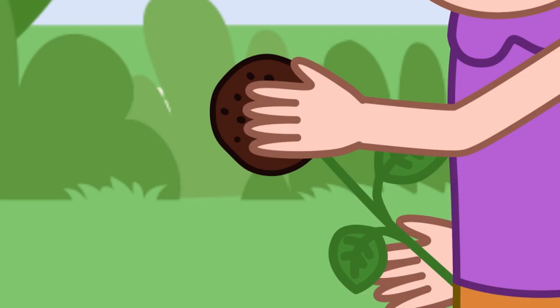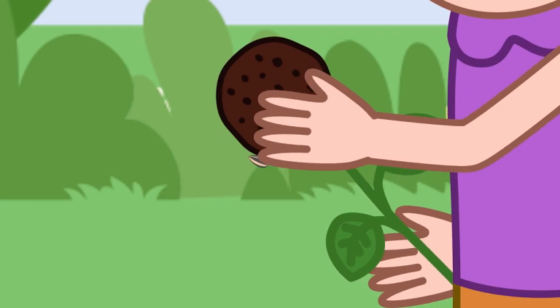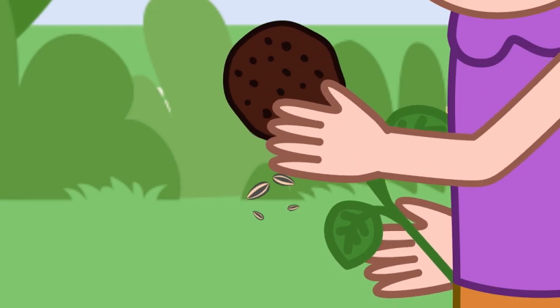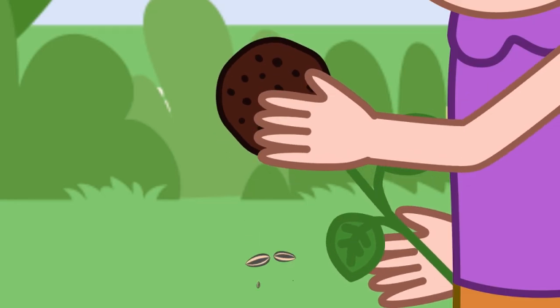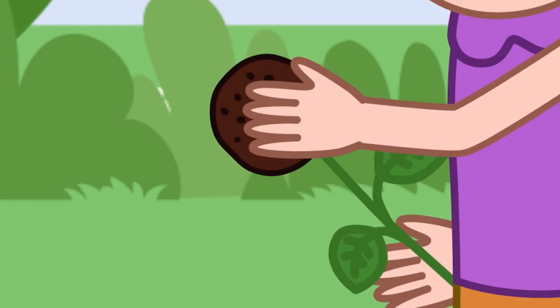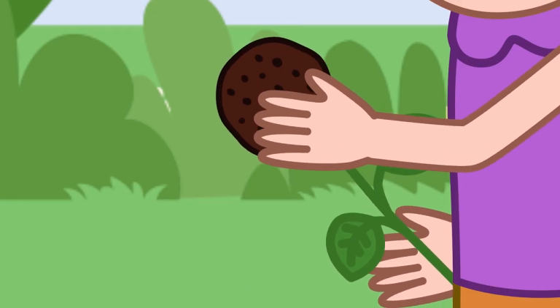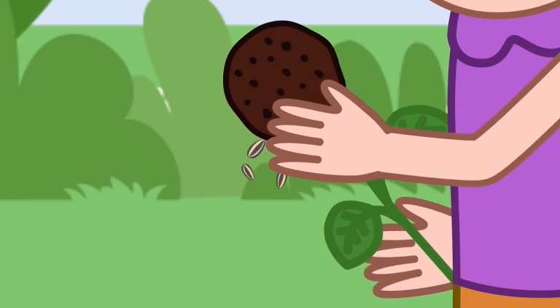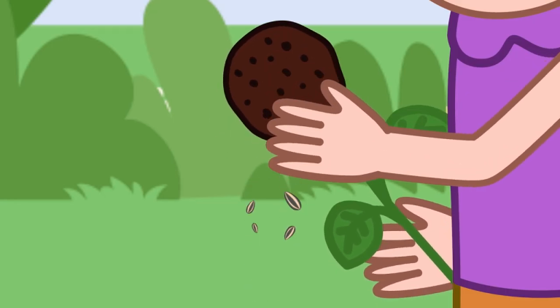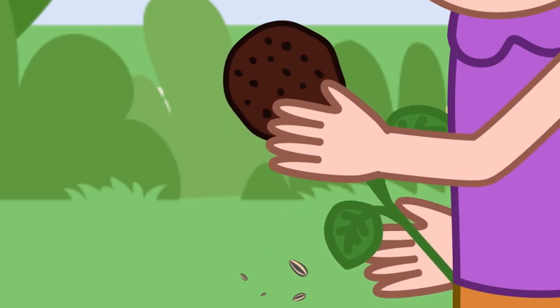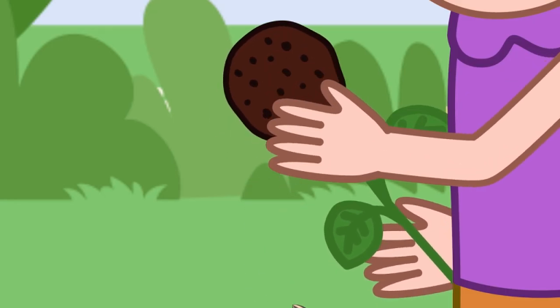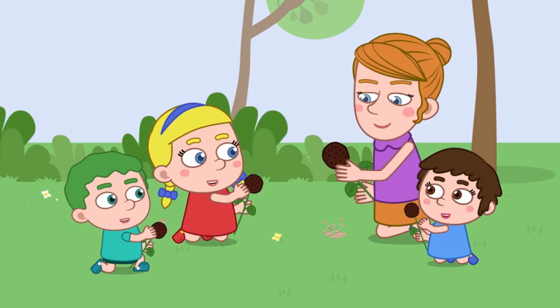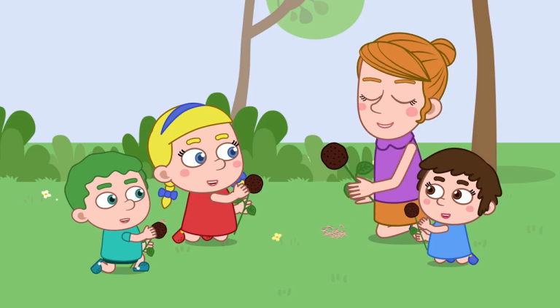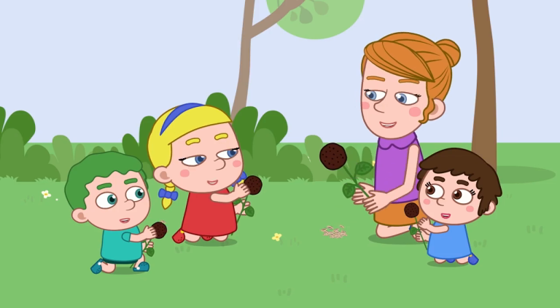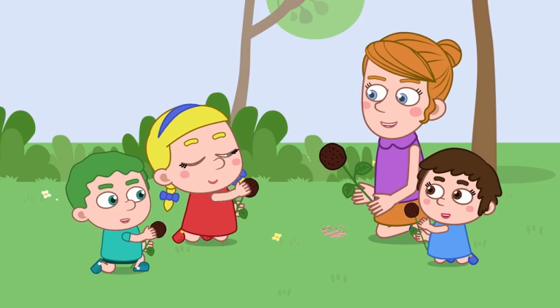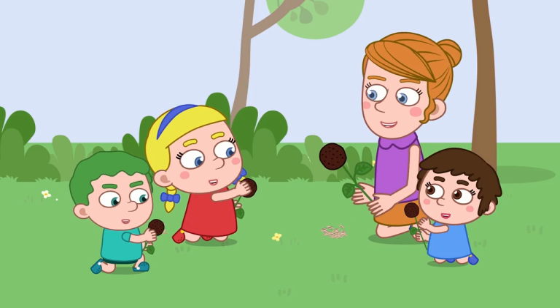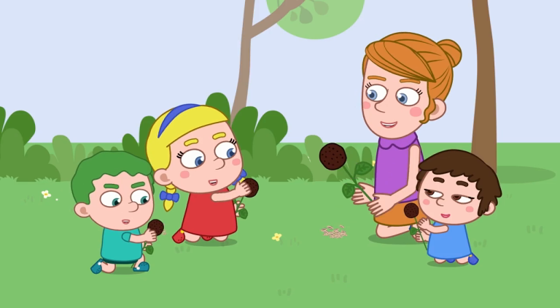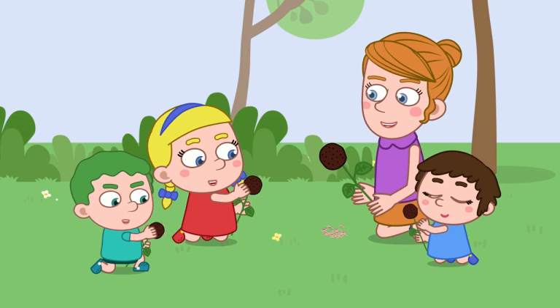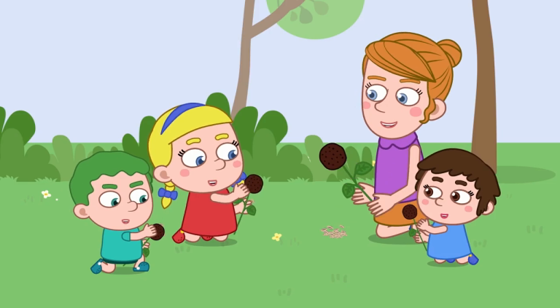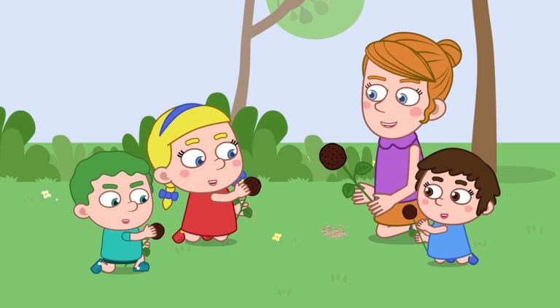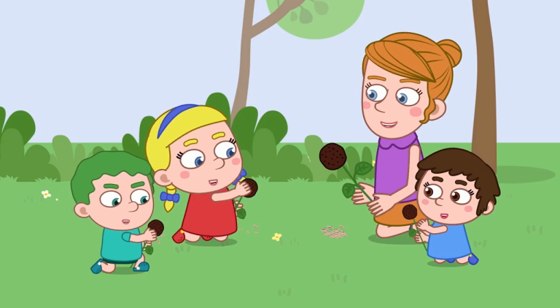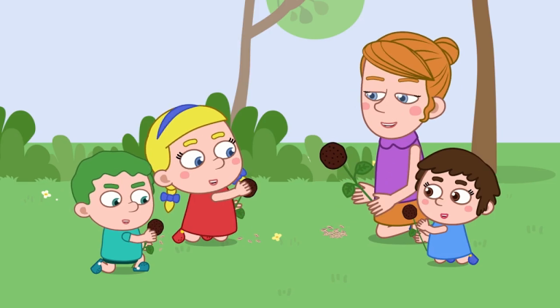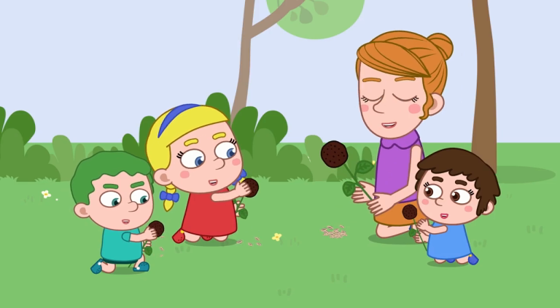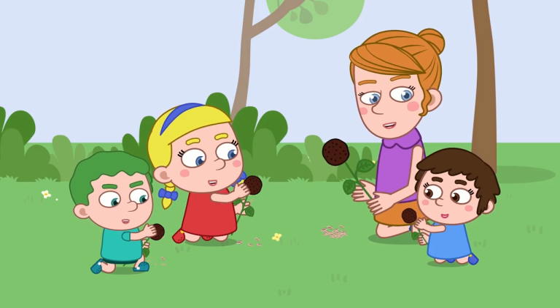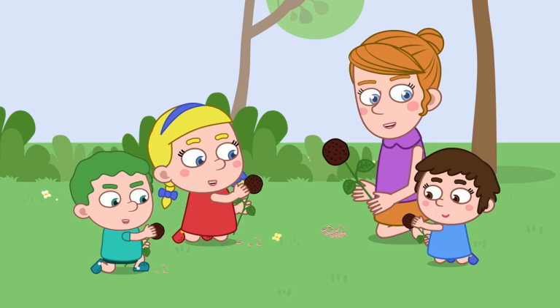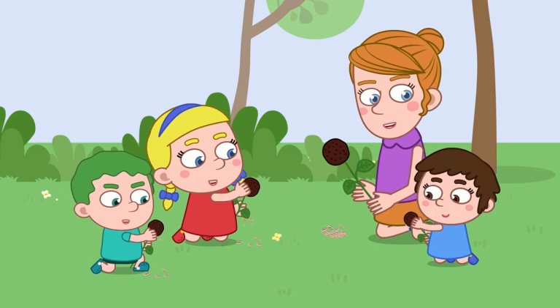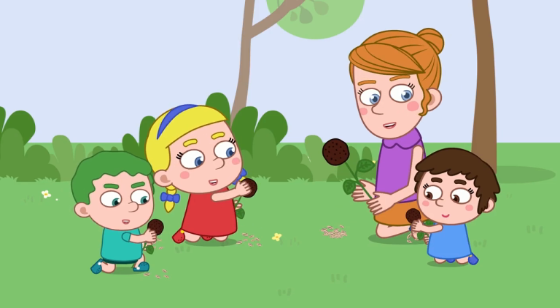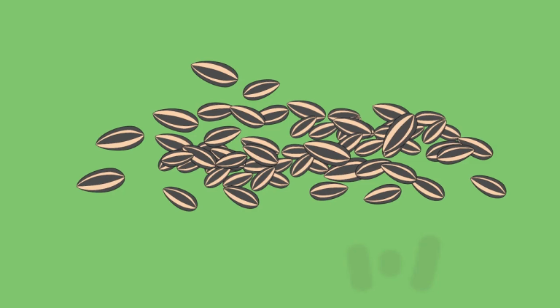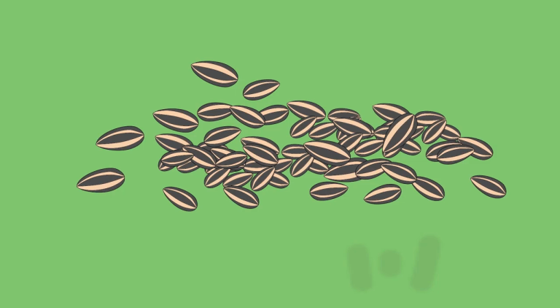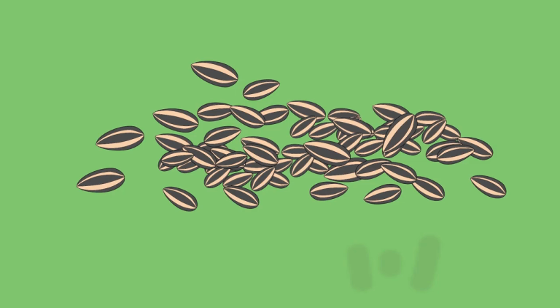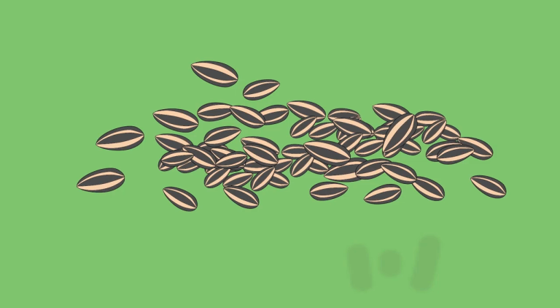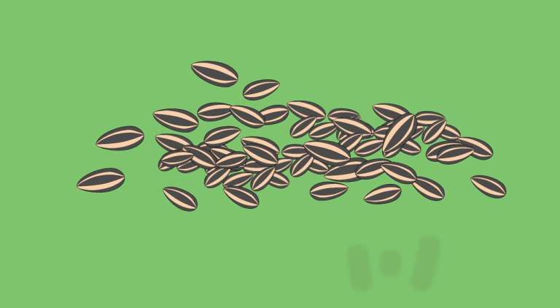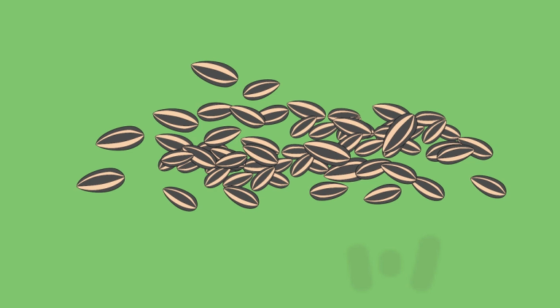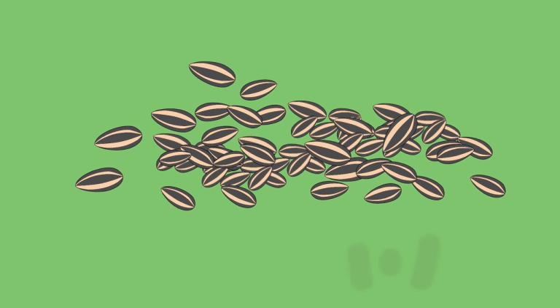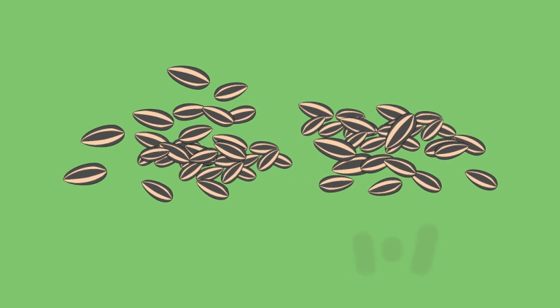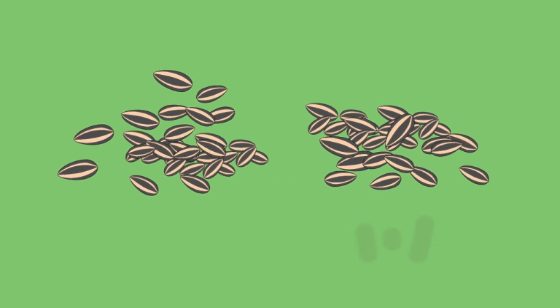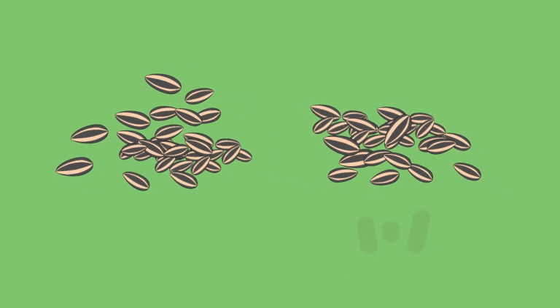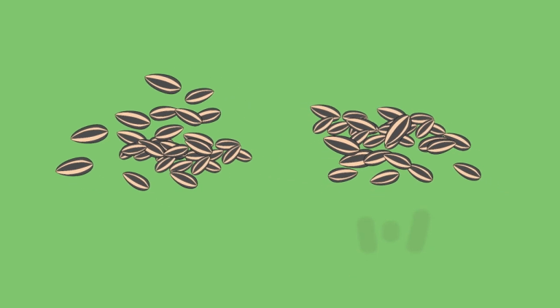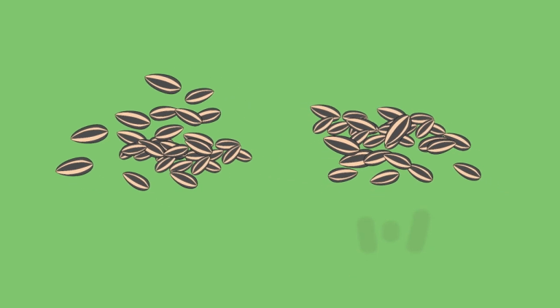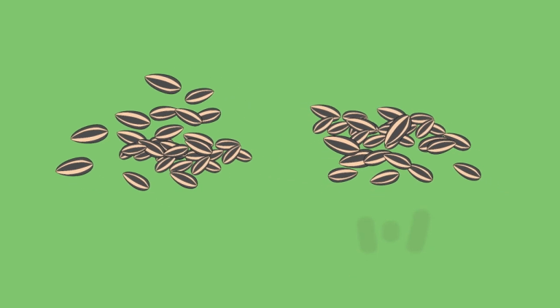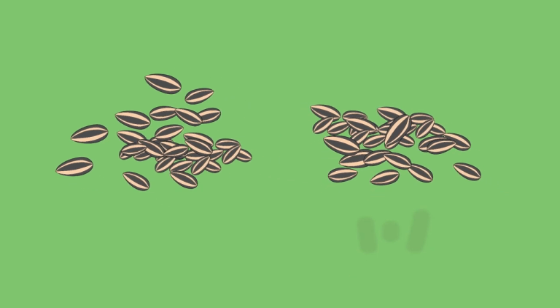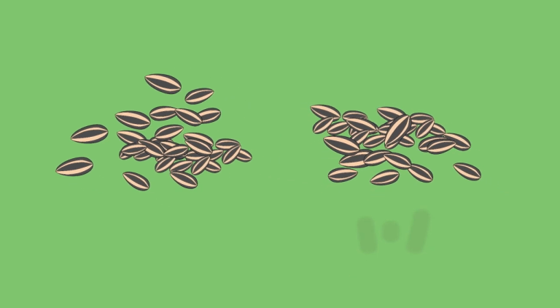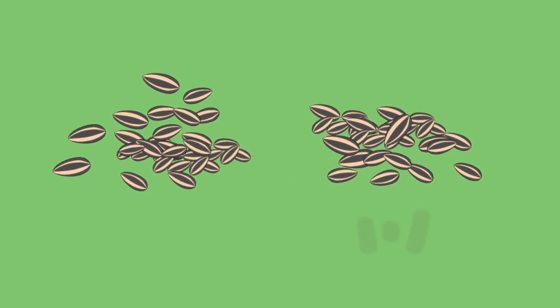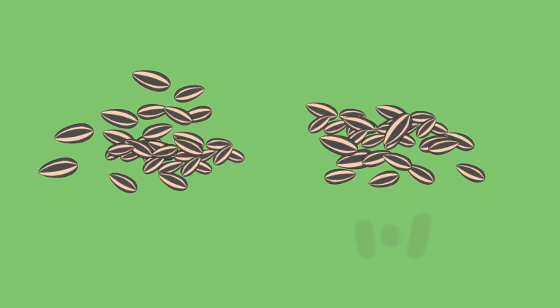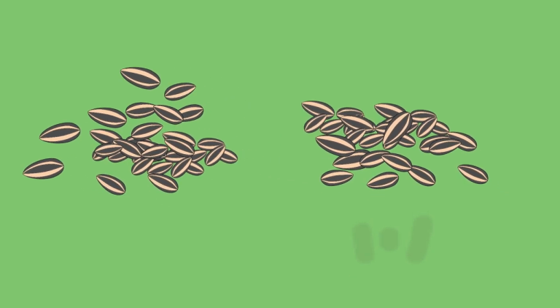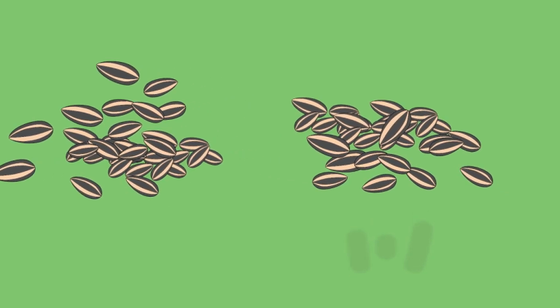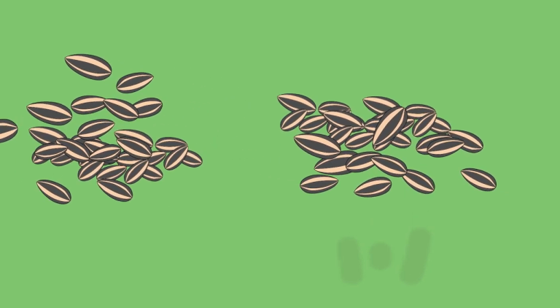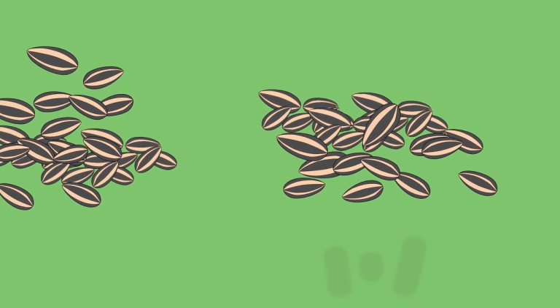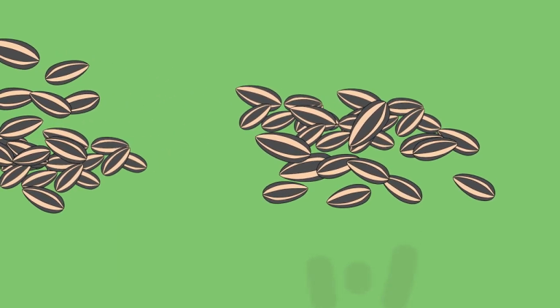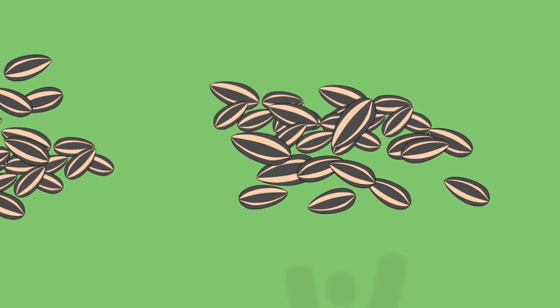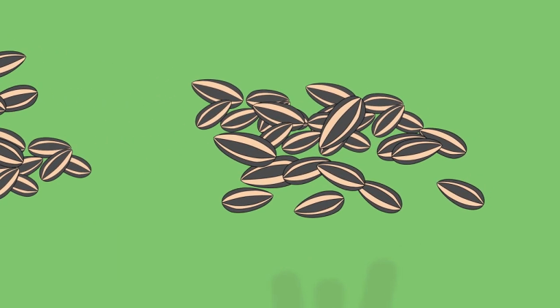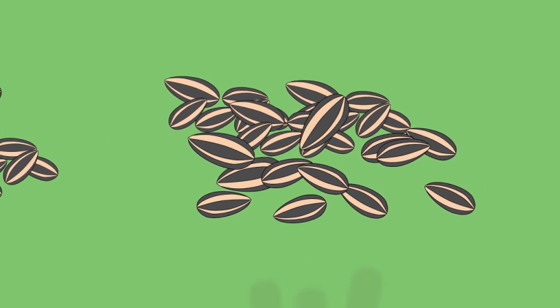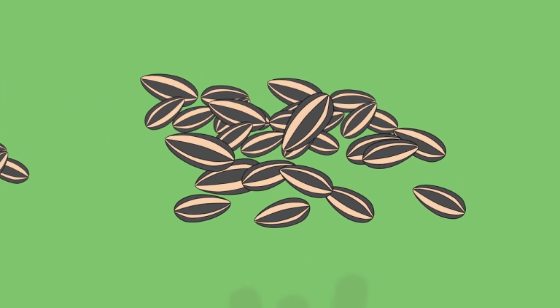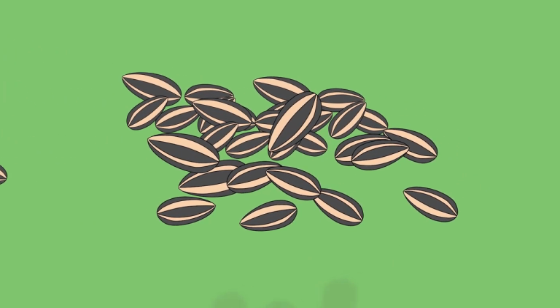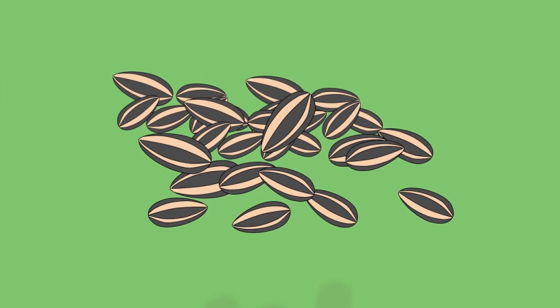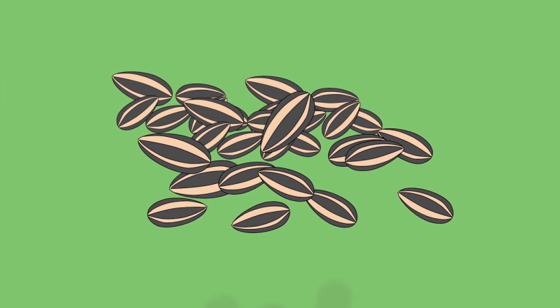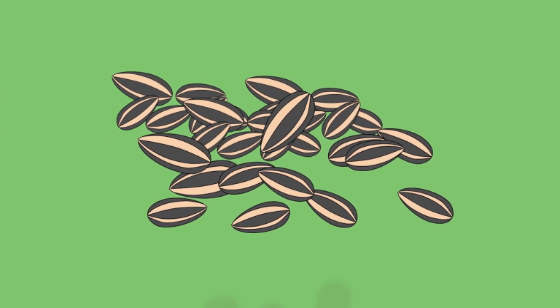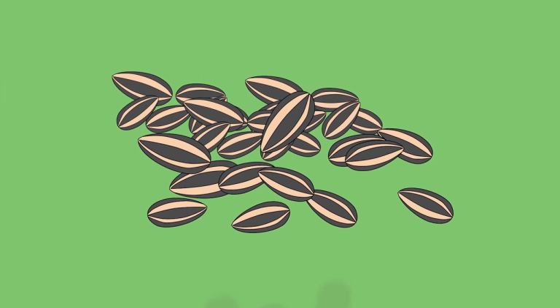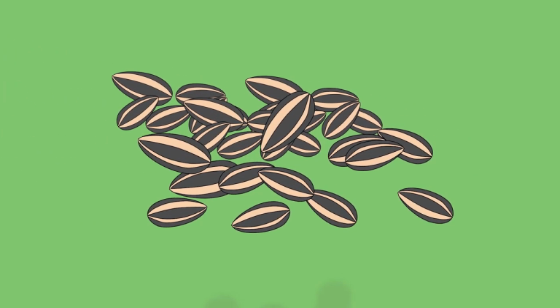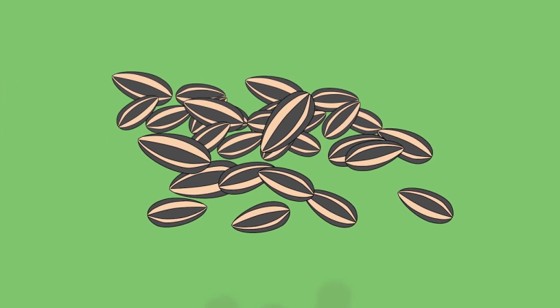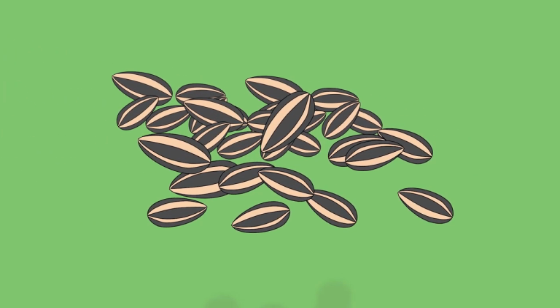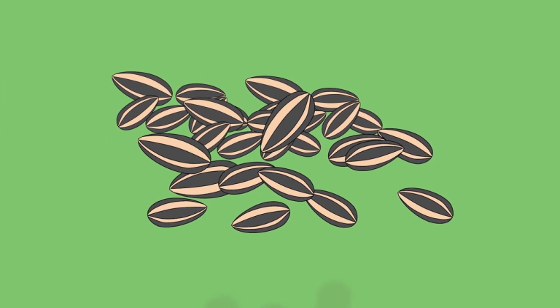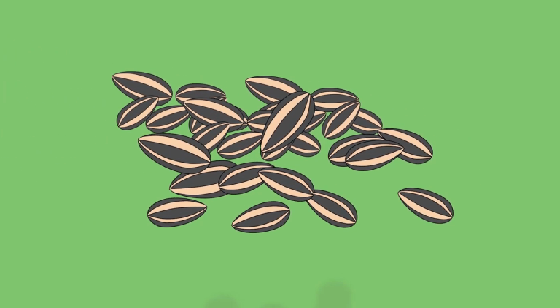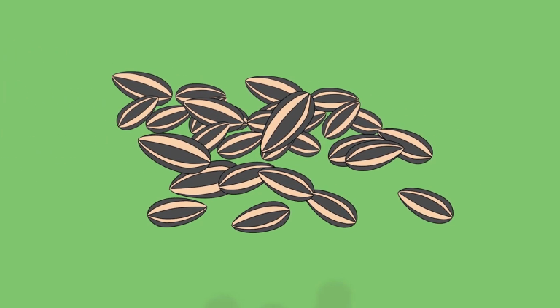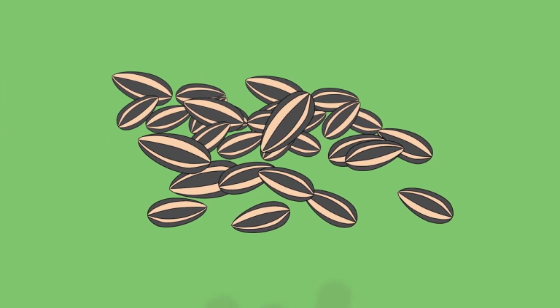We're going to harvest the seeds first. Save some for baking, and here's our seeds to replant the sunflowers.